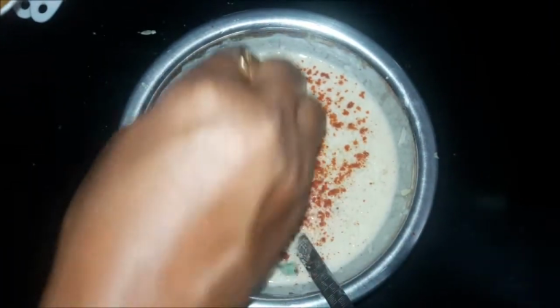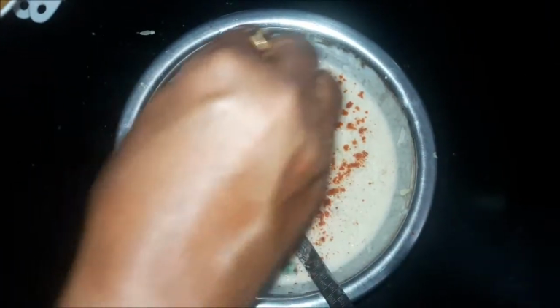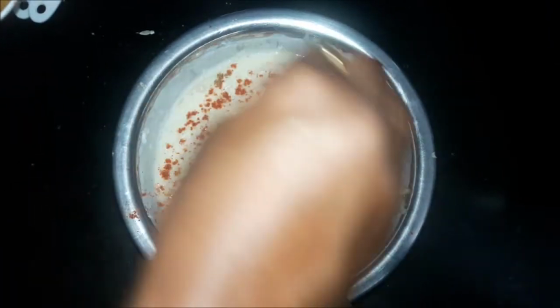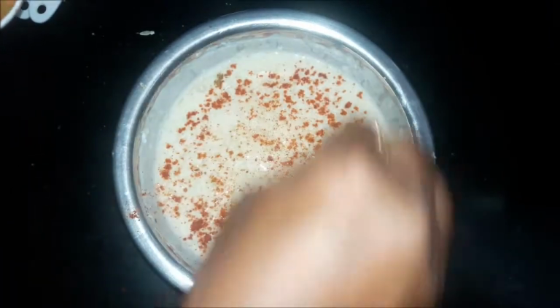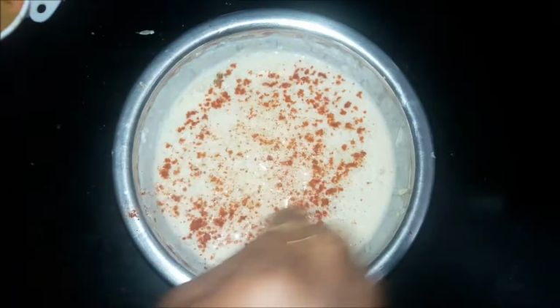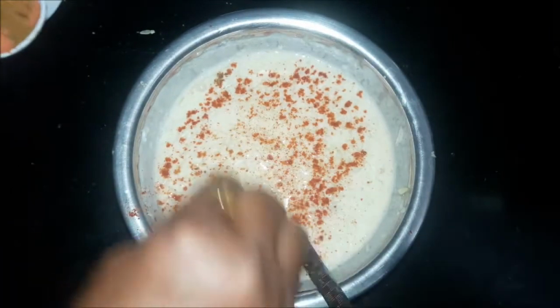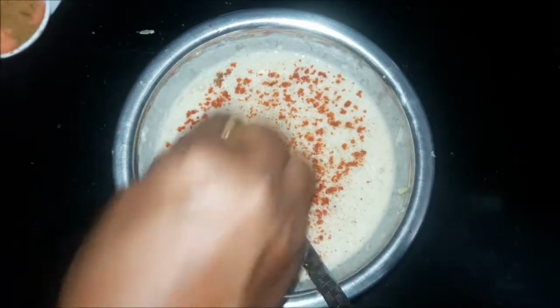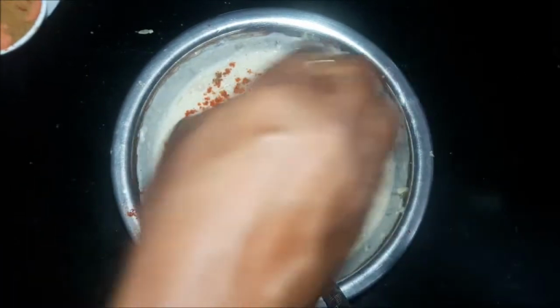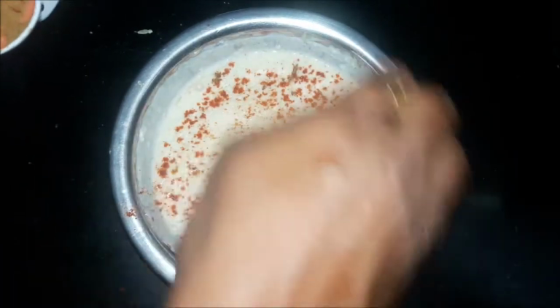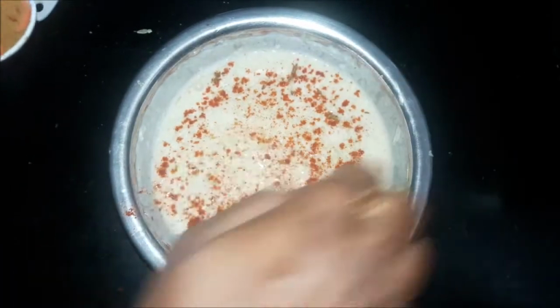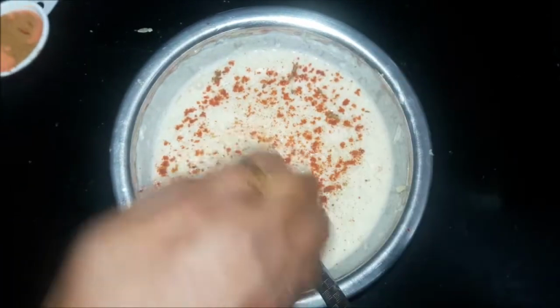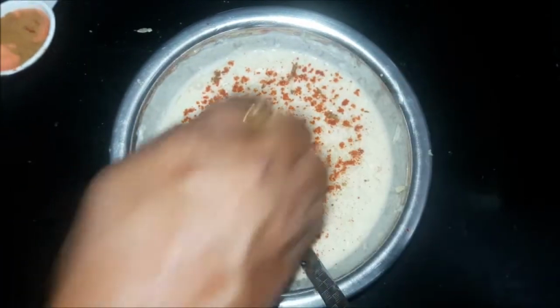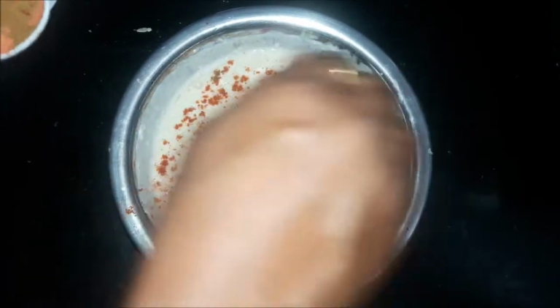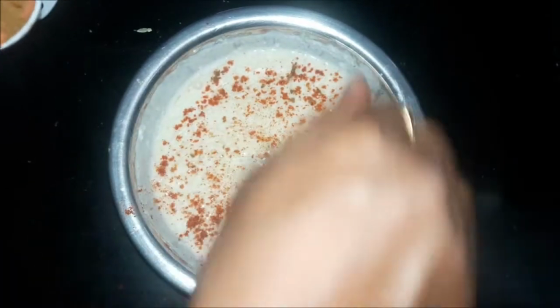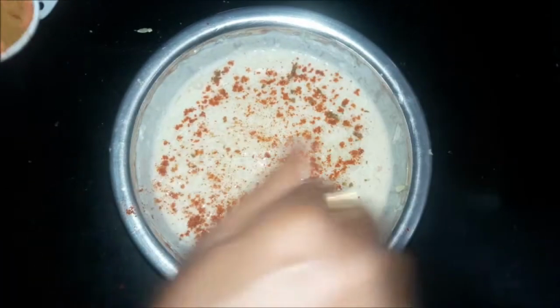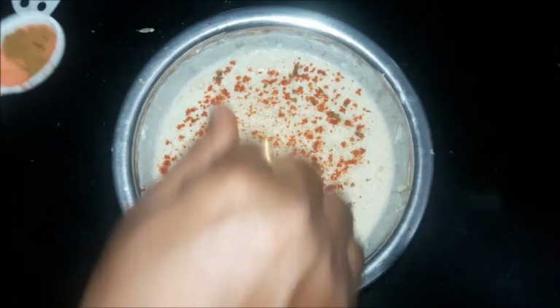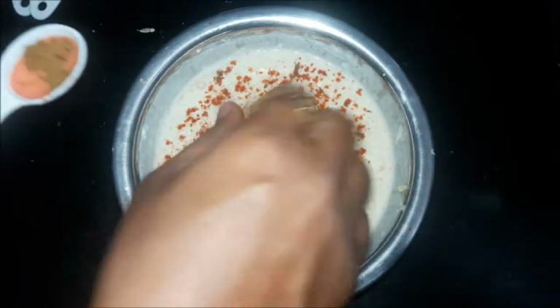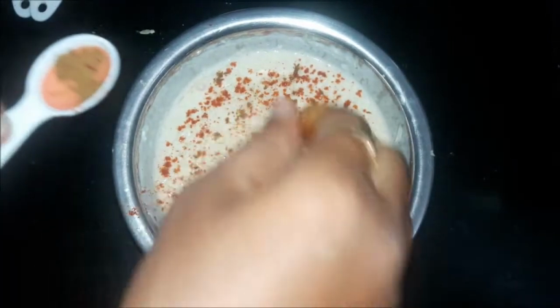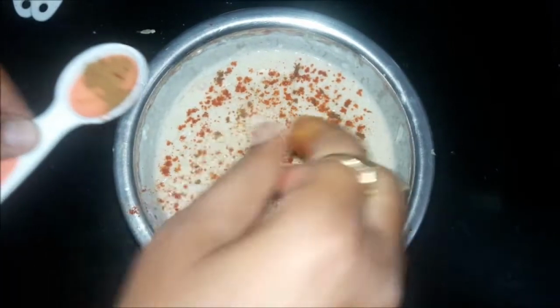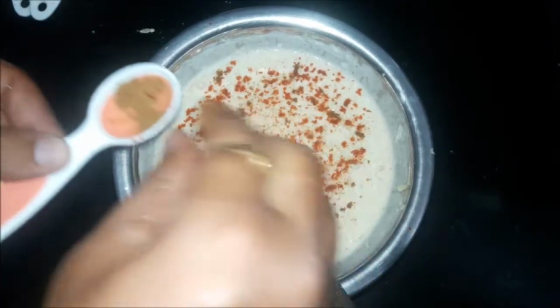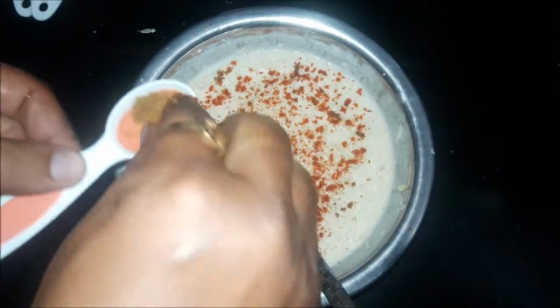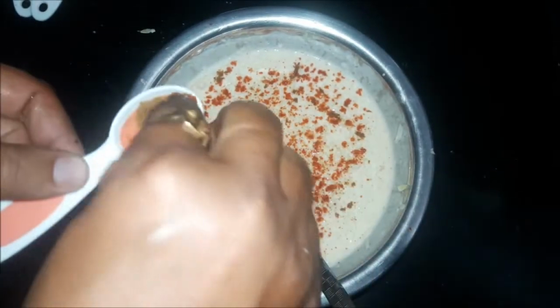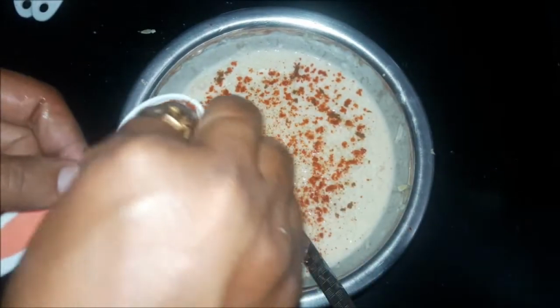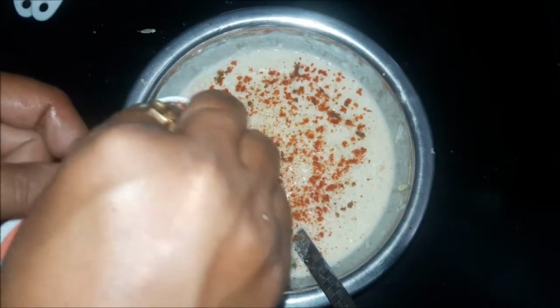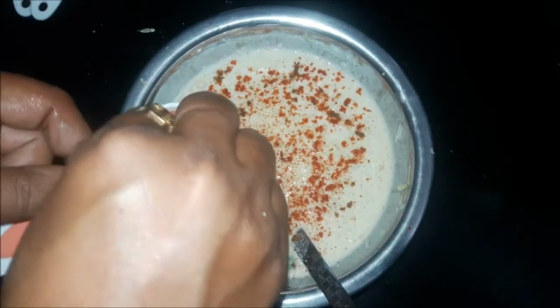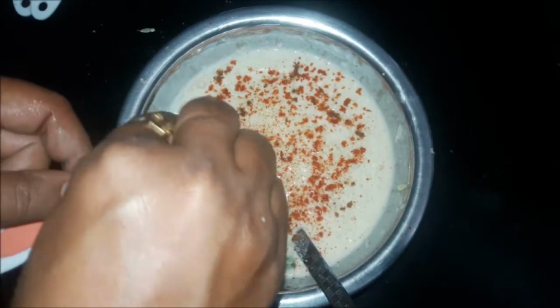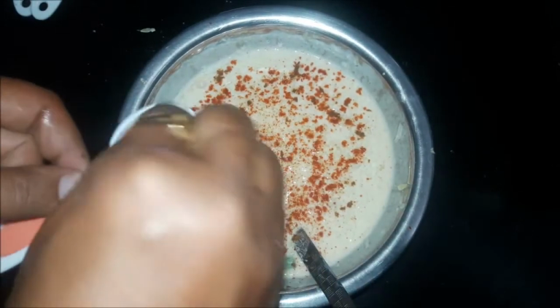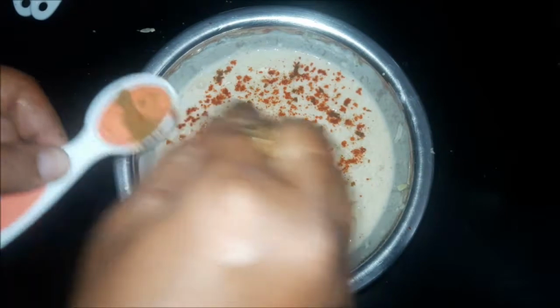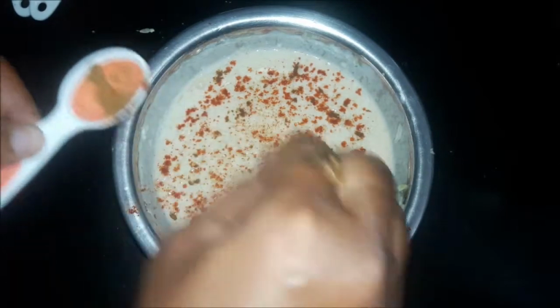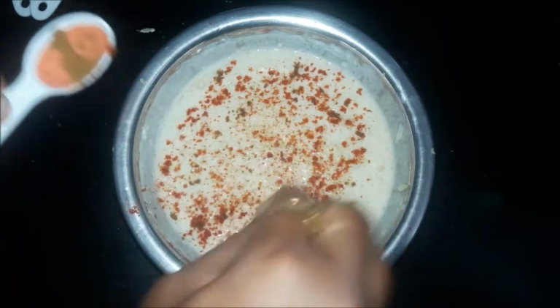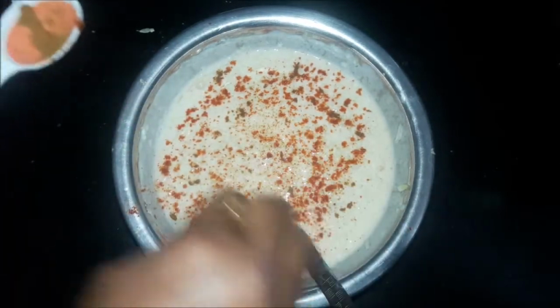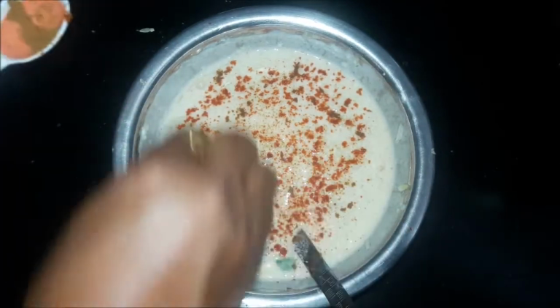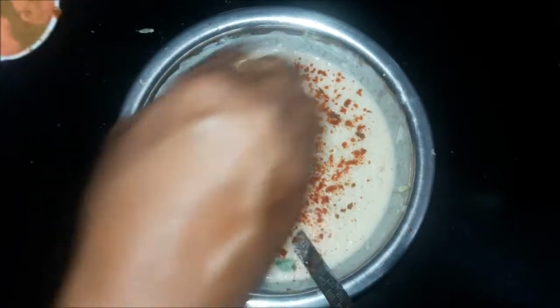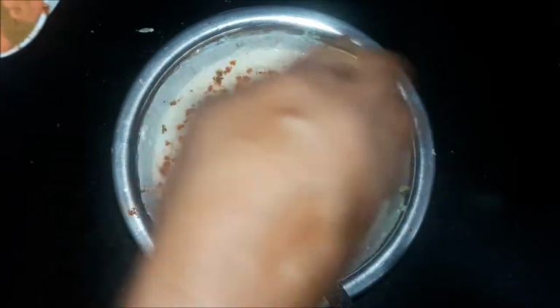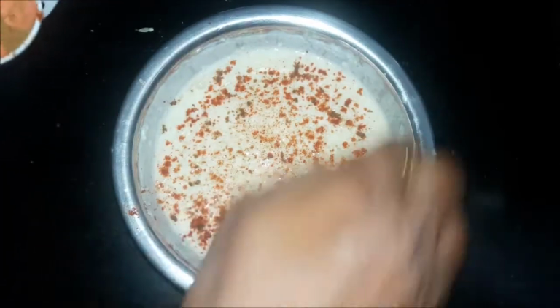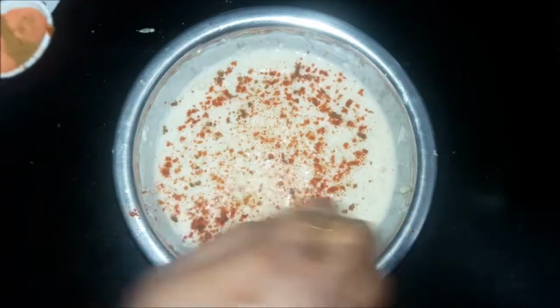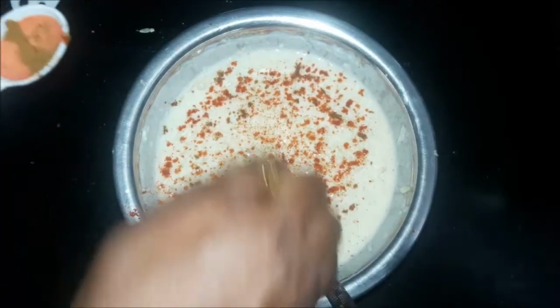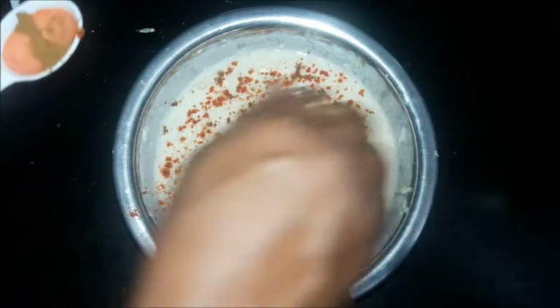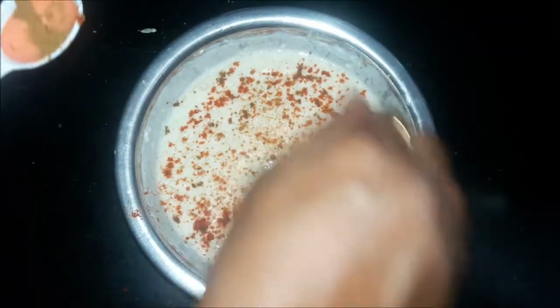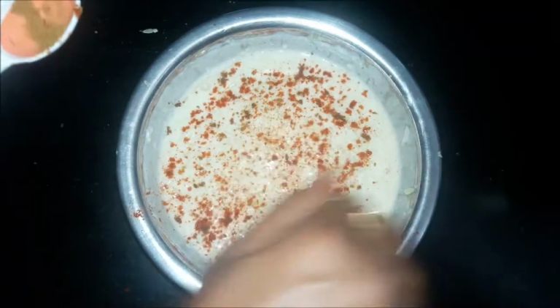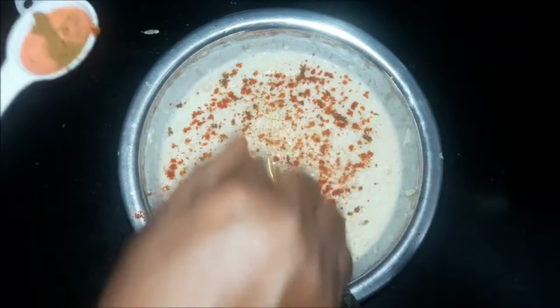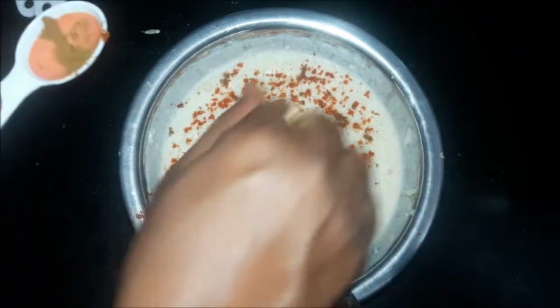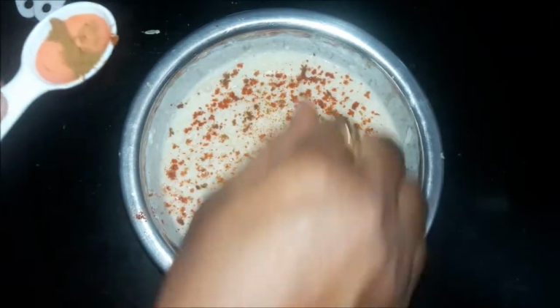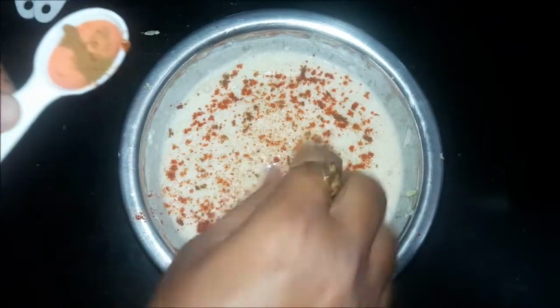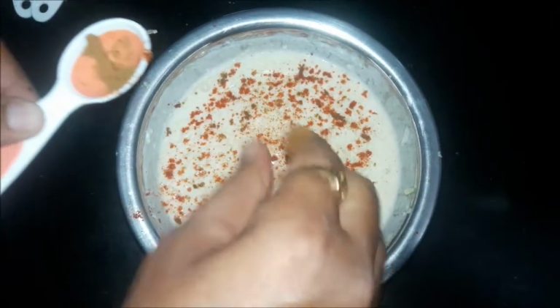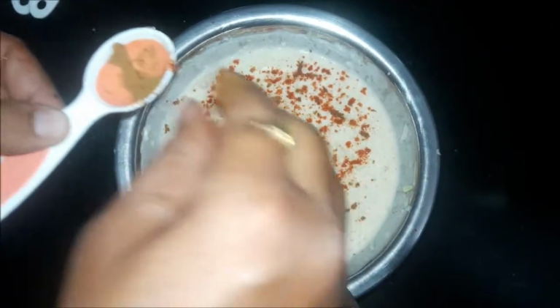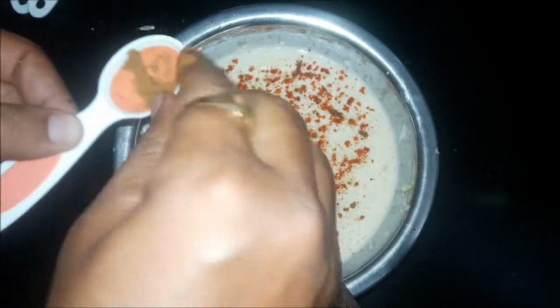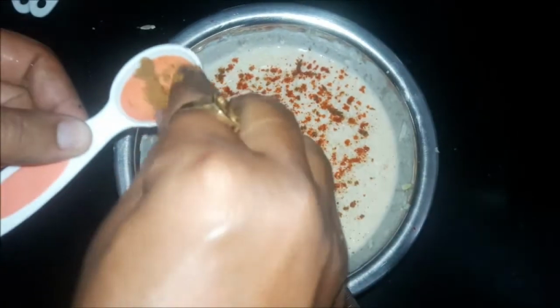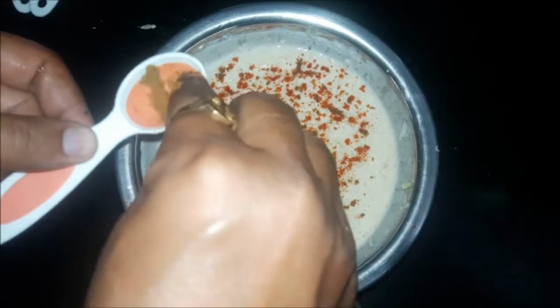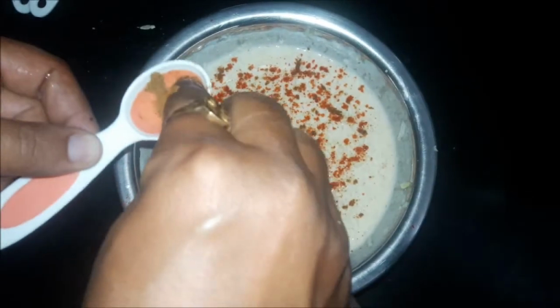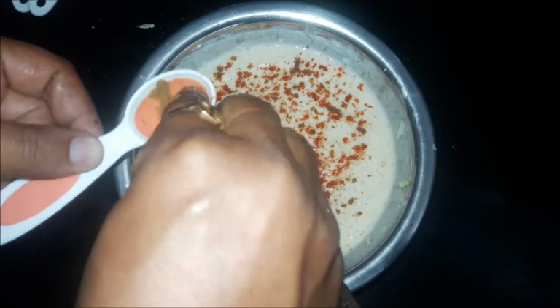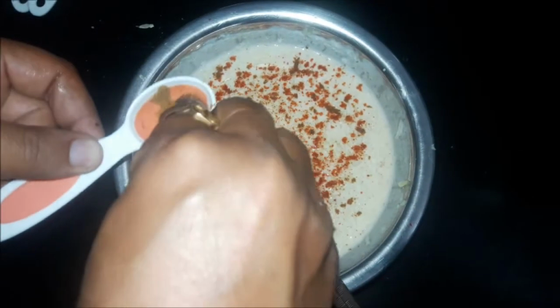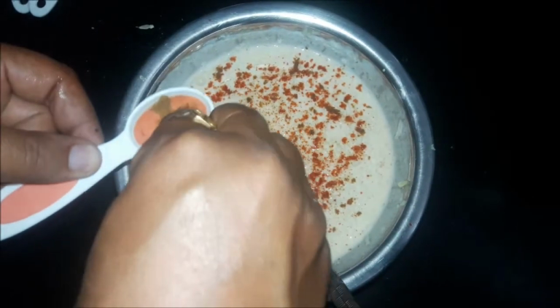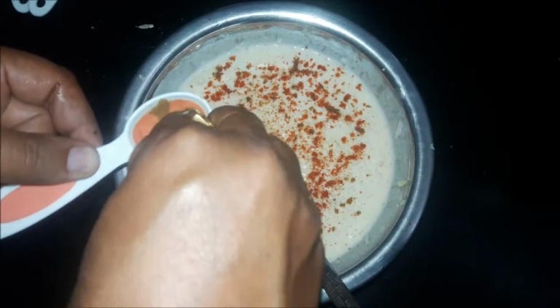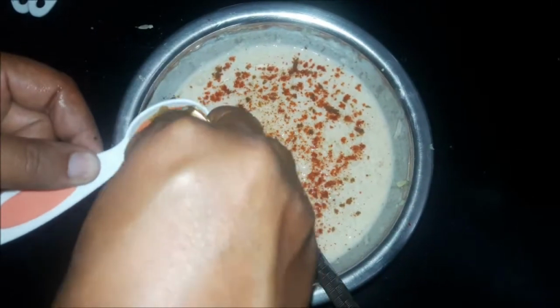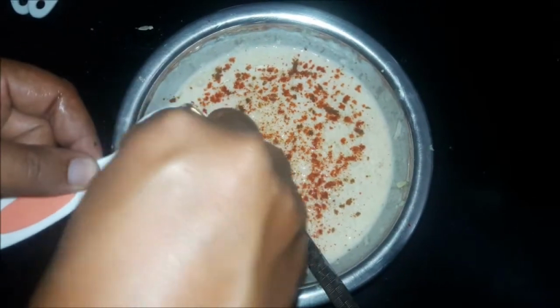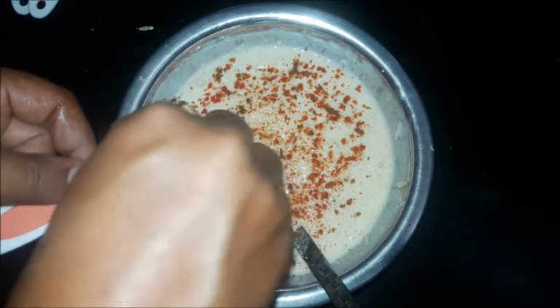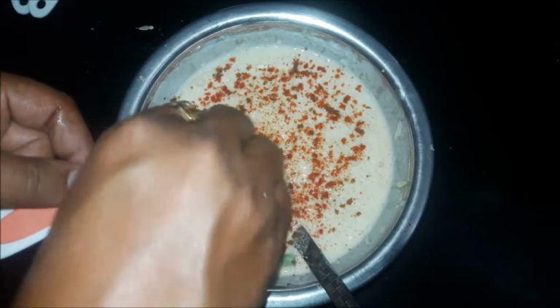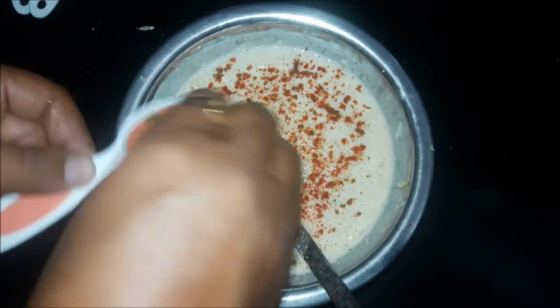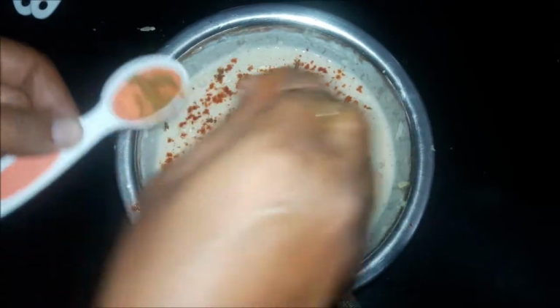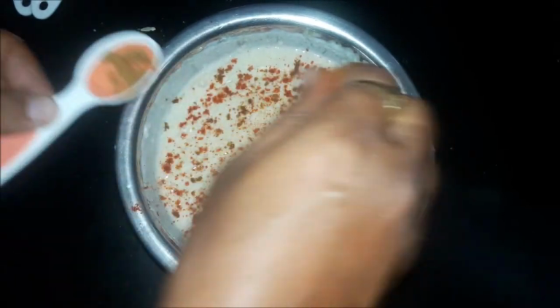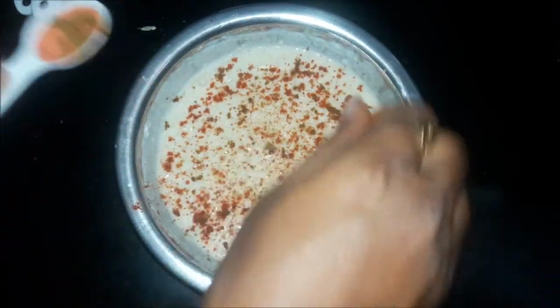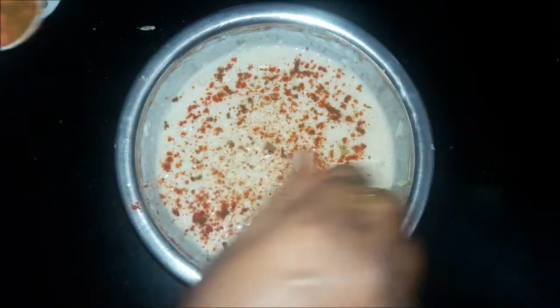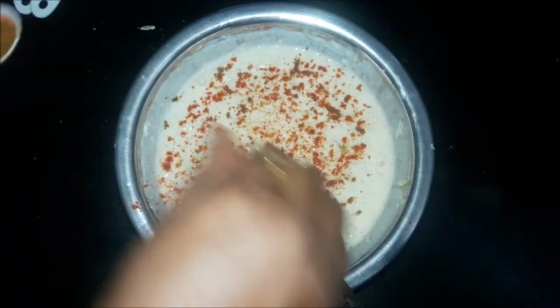Add a little aamchur powder and mix everything together.